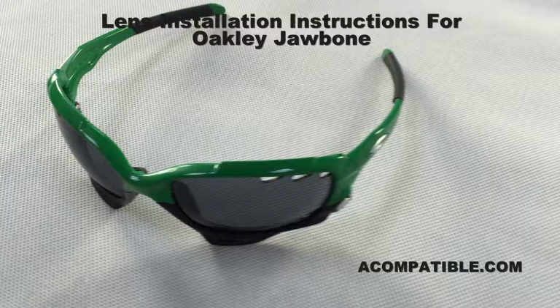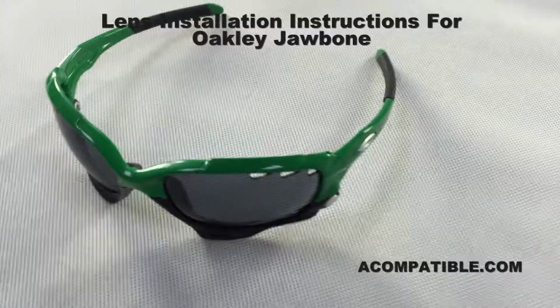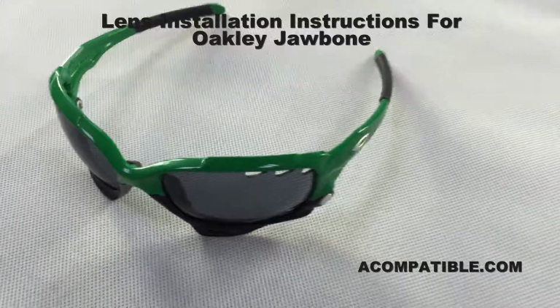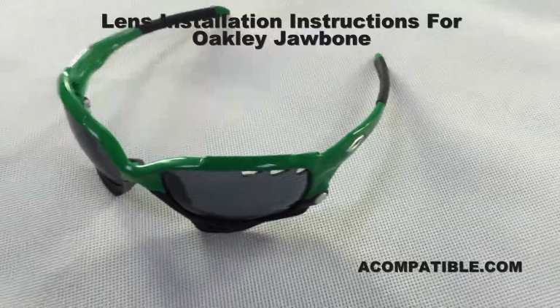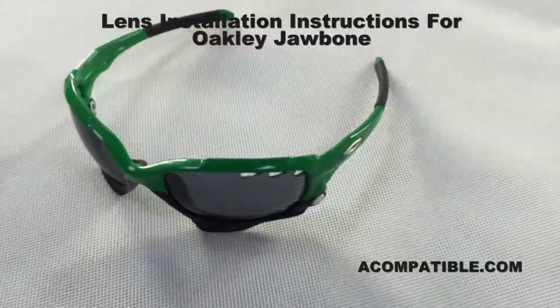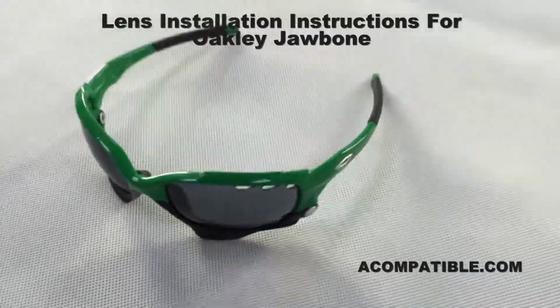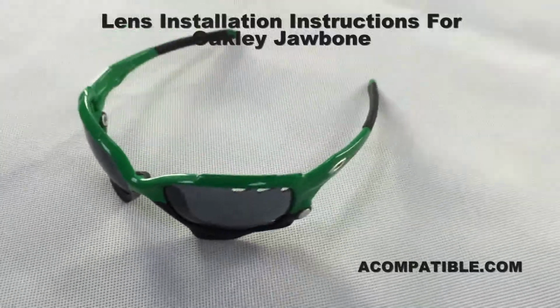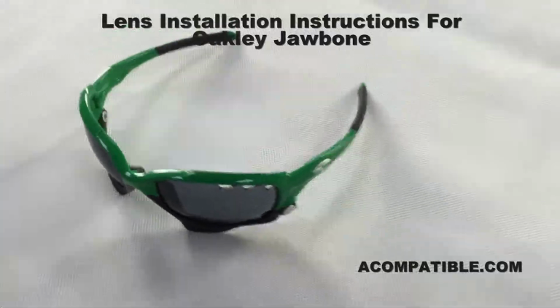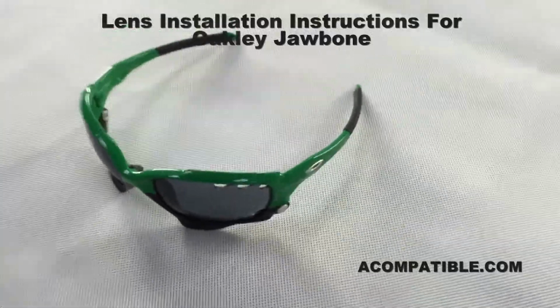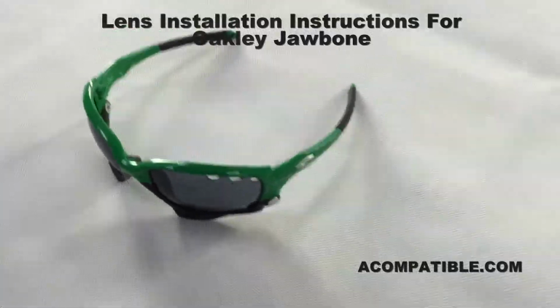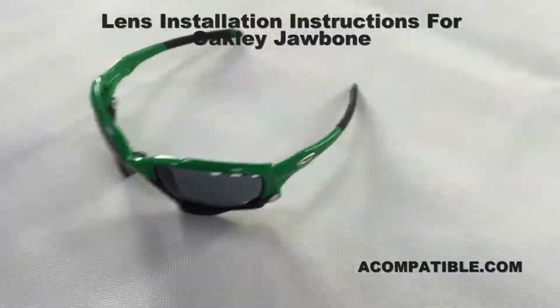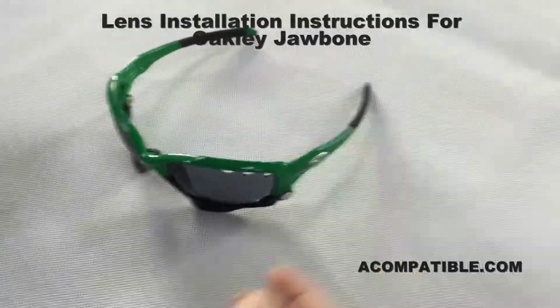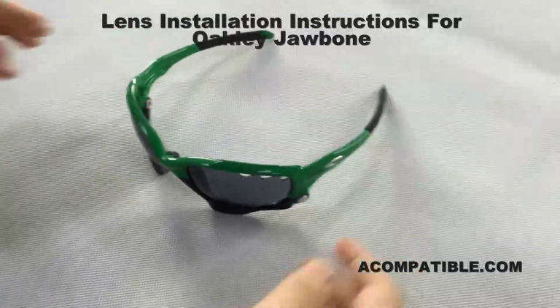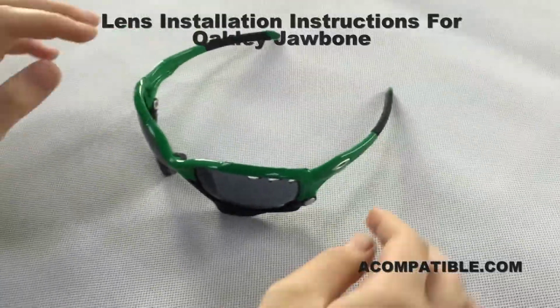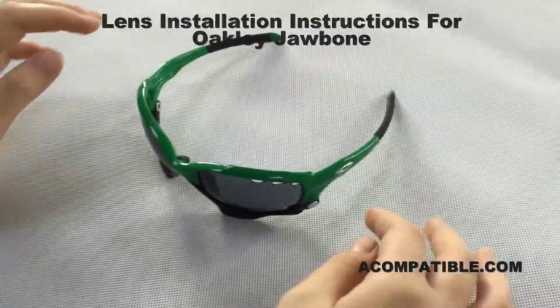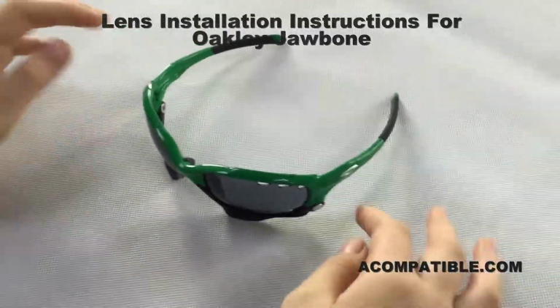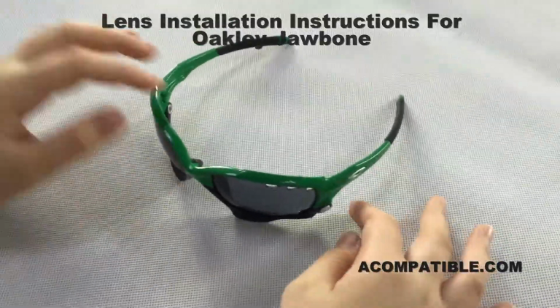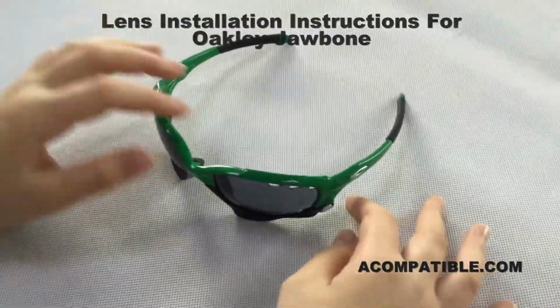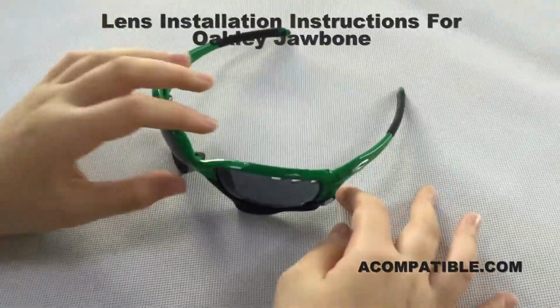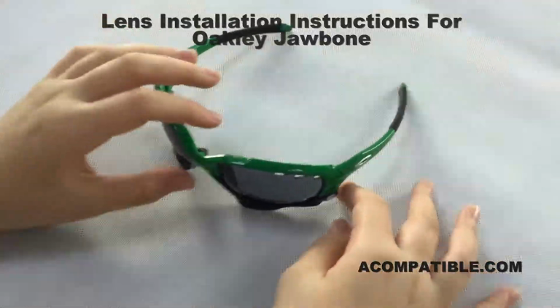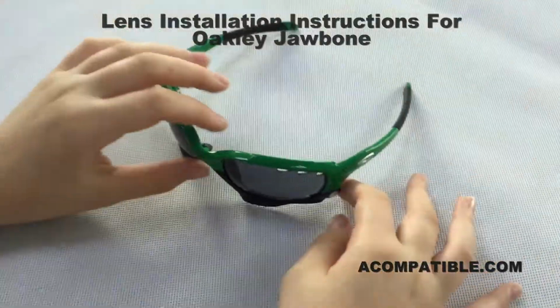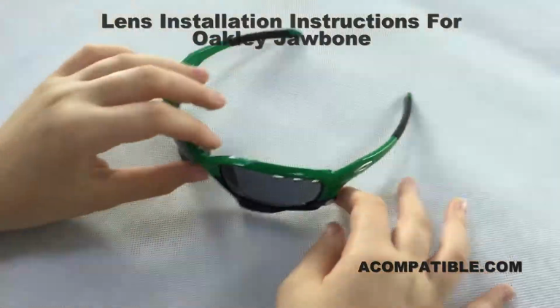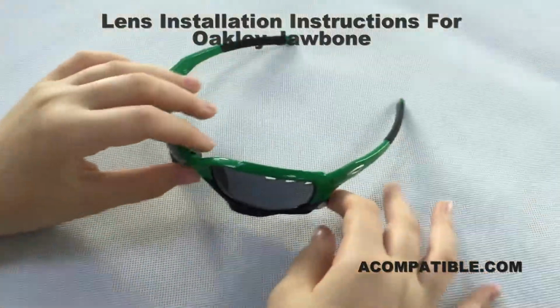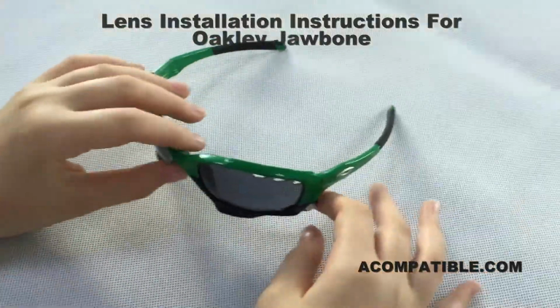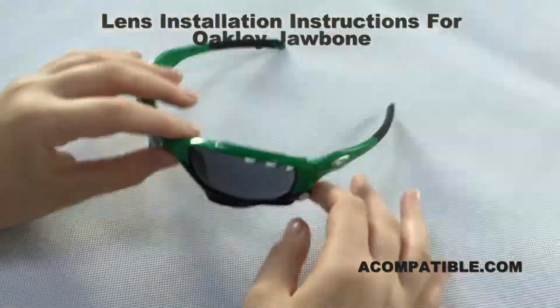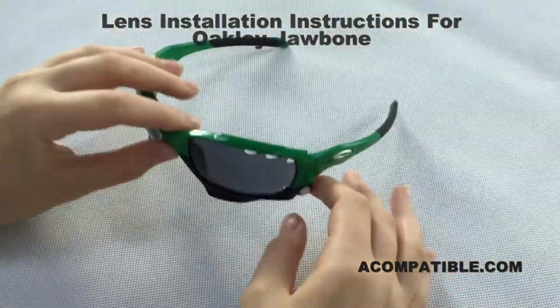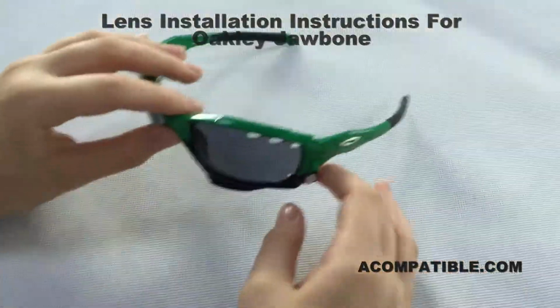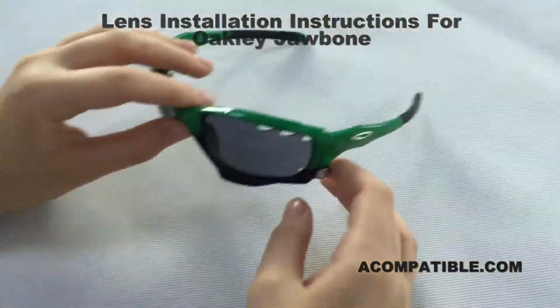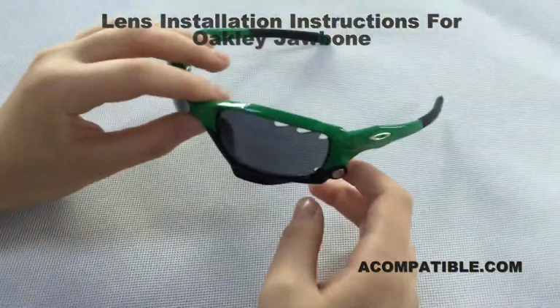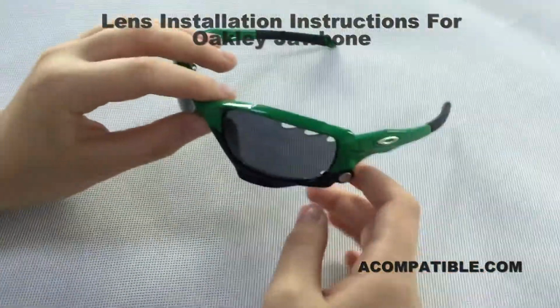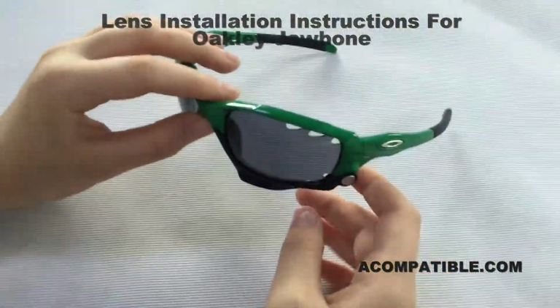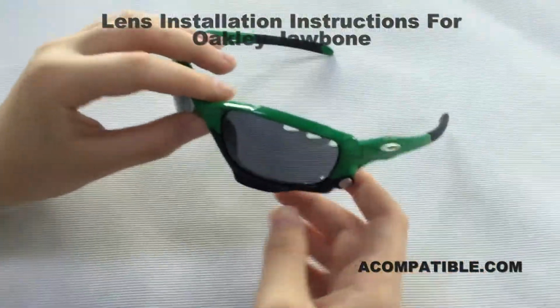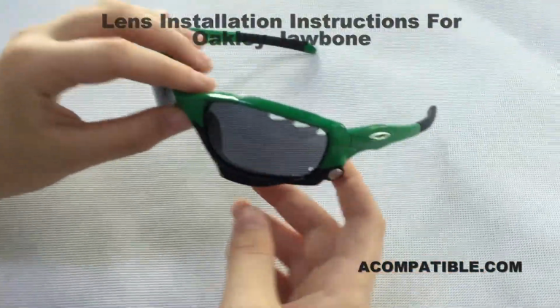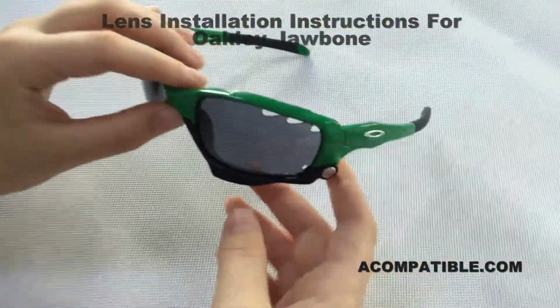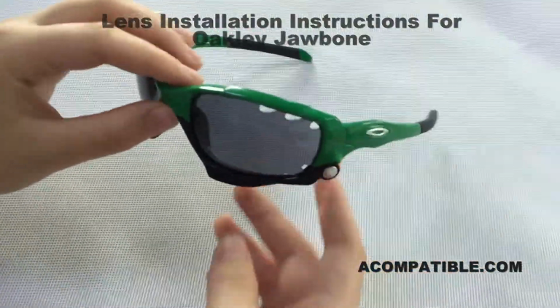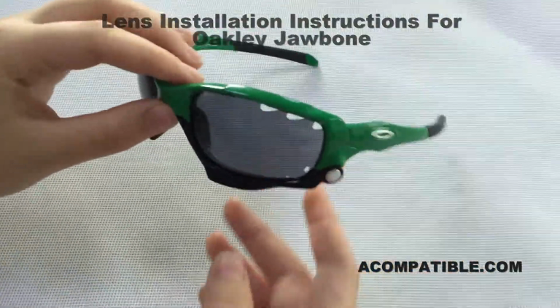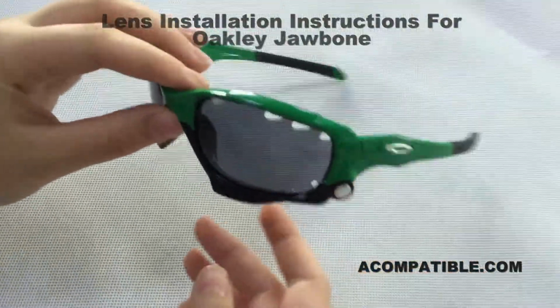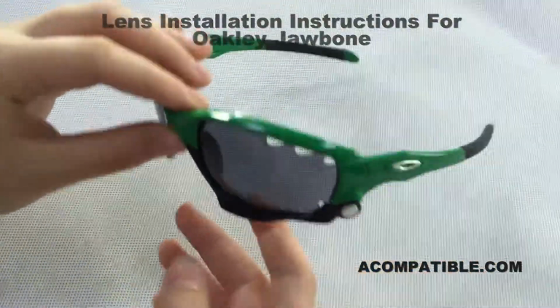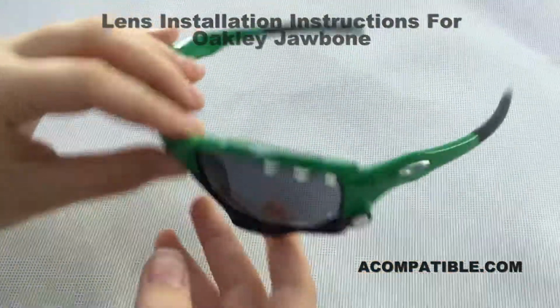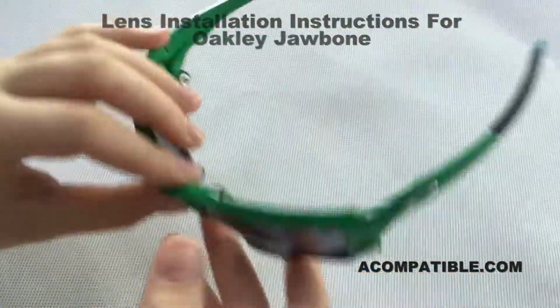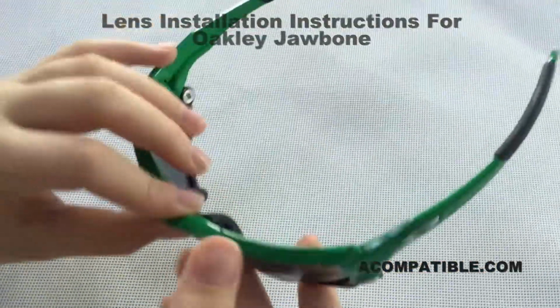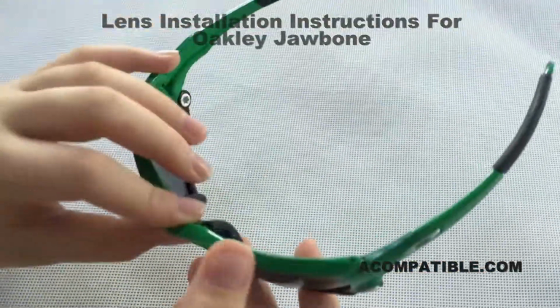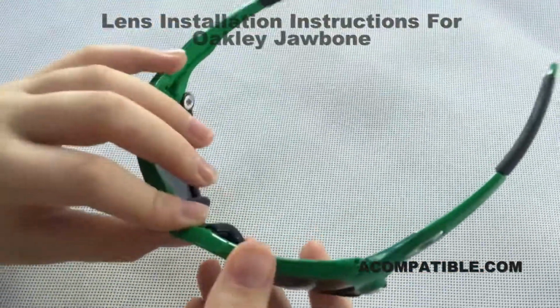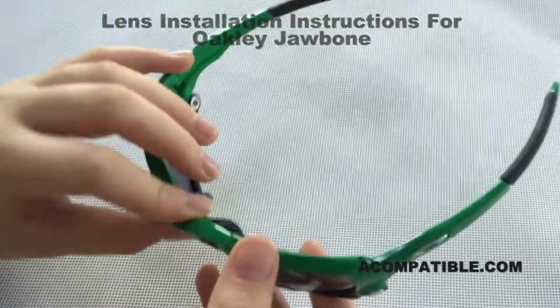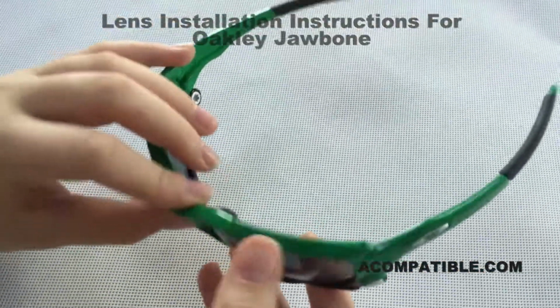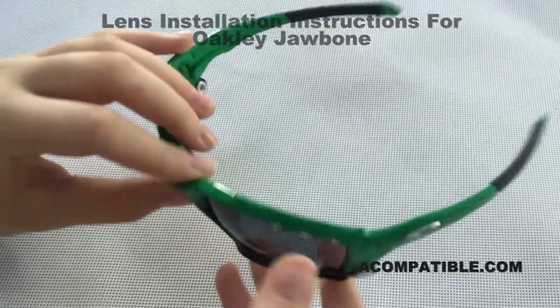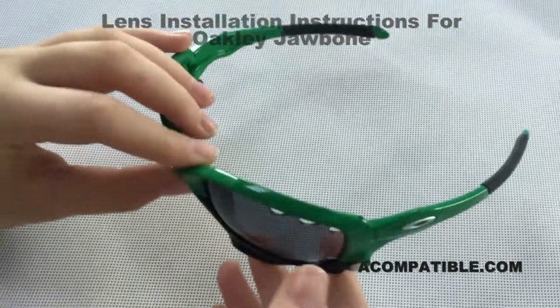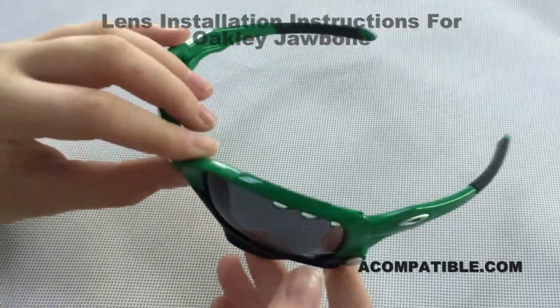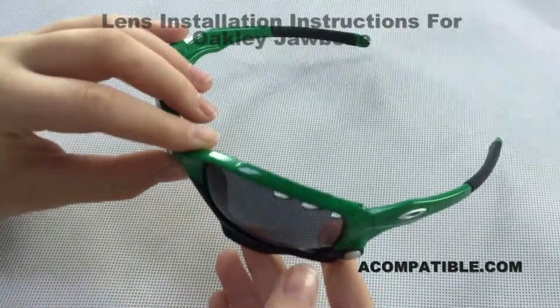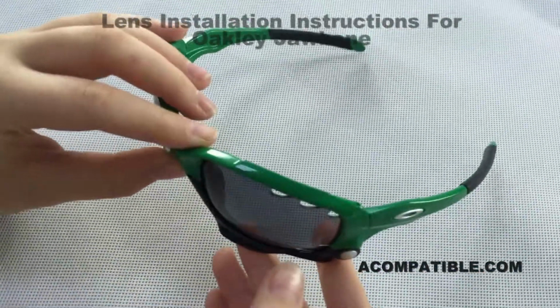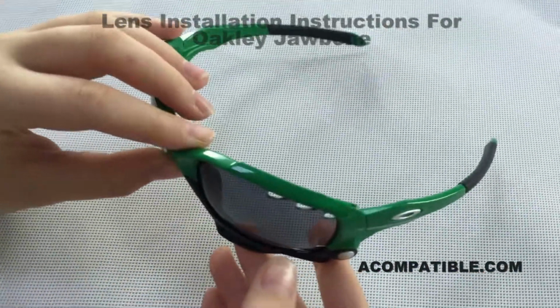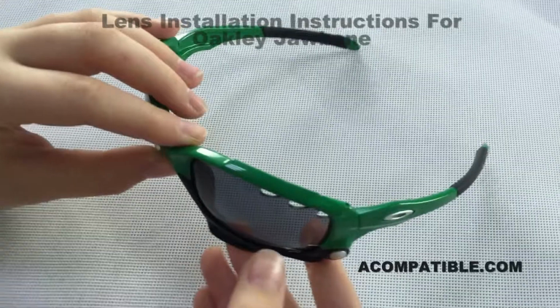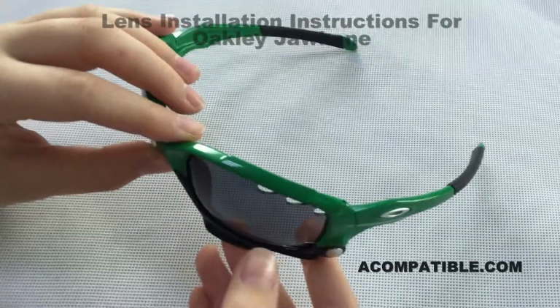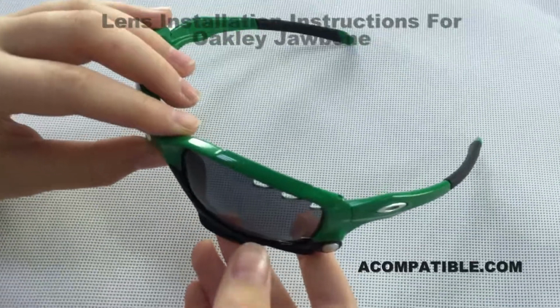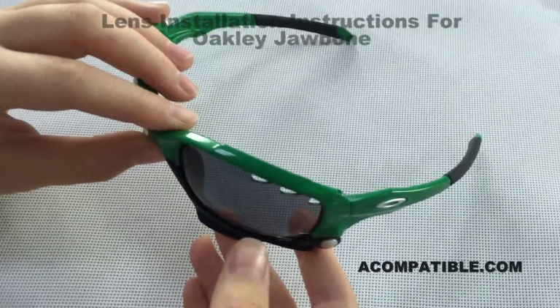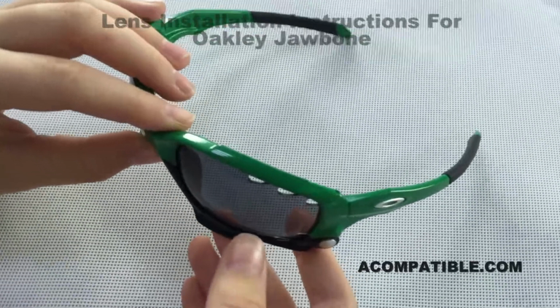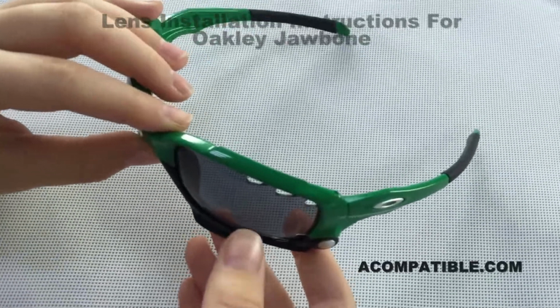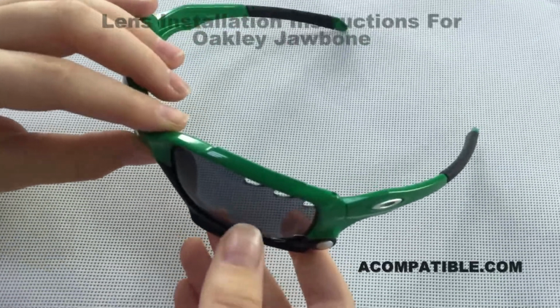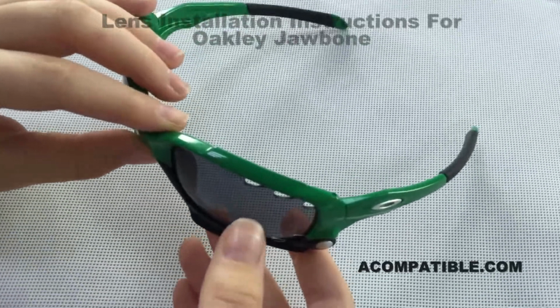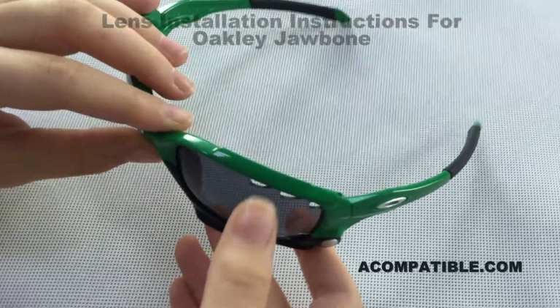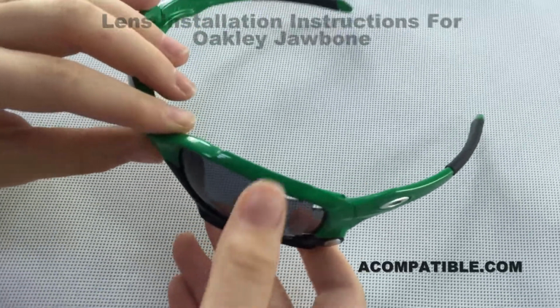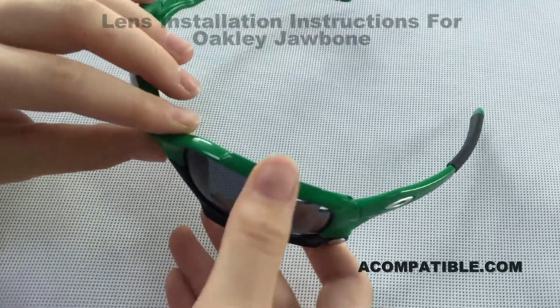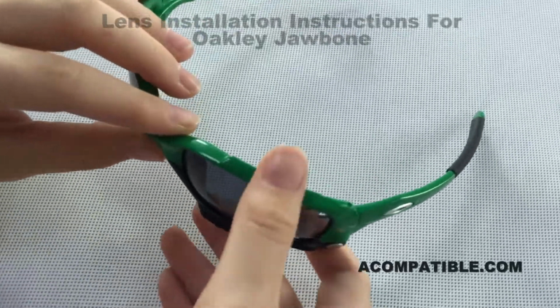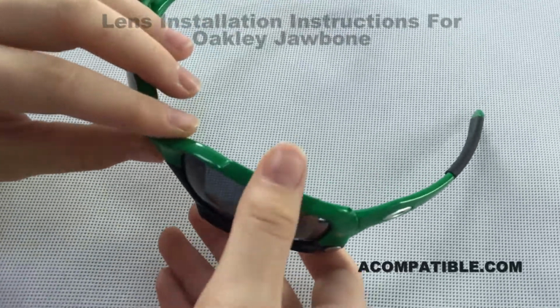These are Jawbone lenses and there's two, so I'm going to show you how to remove and install them.